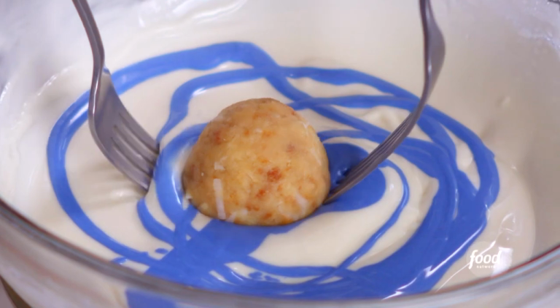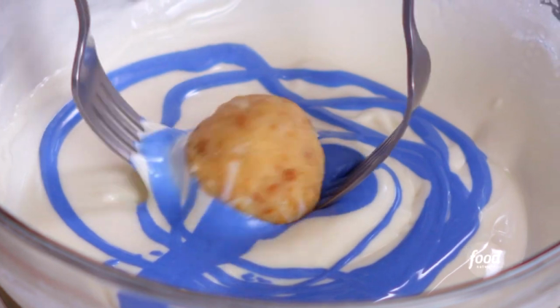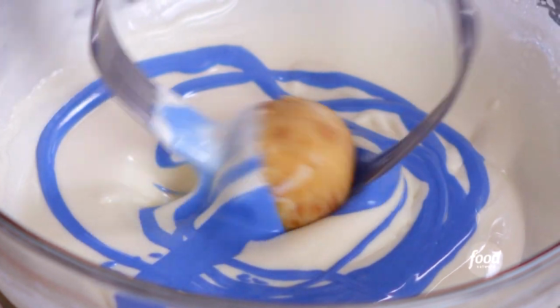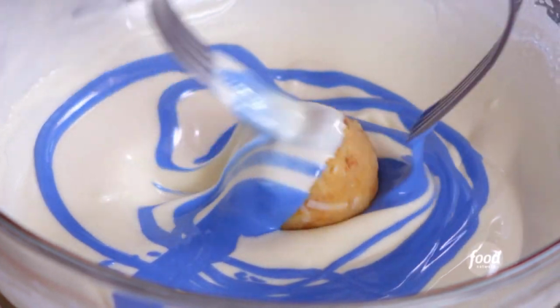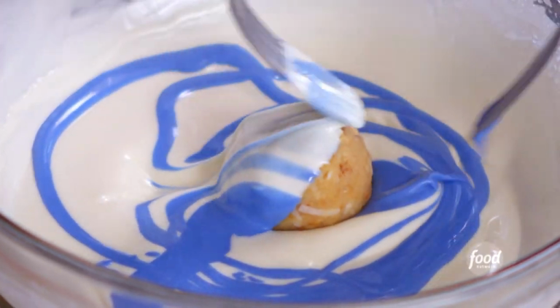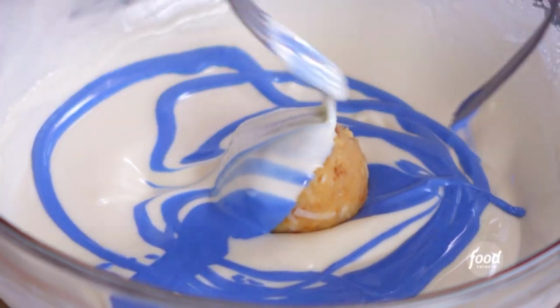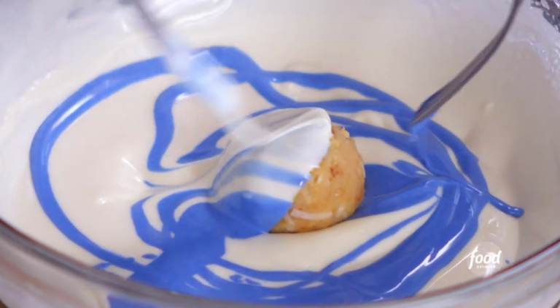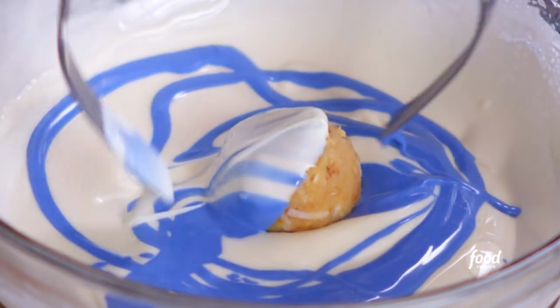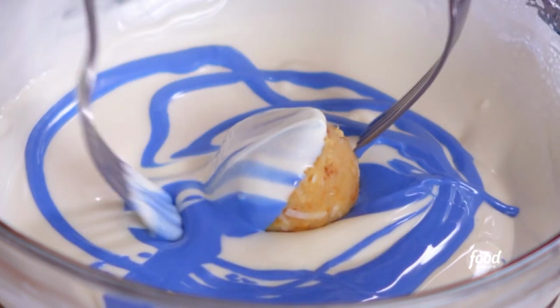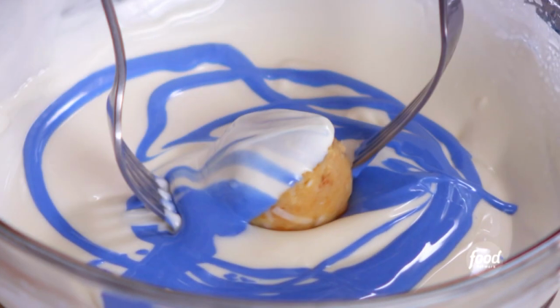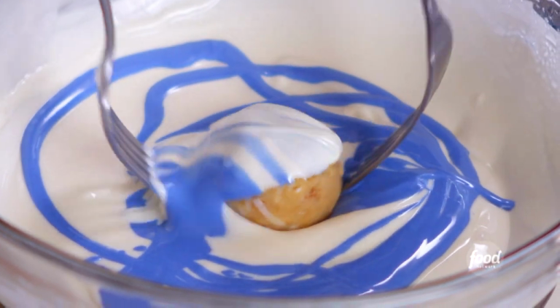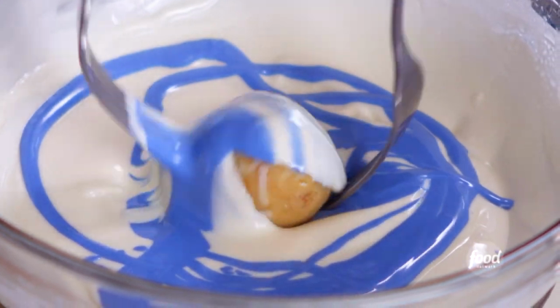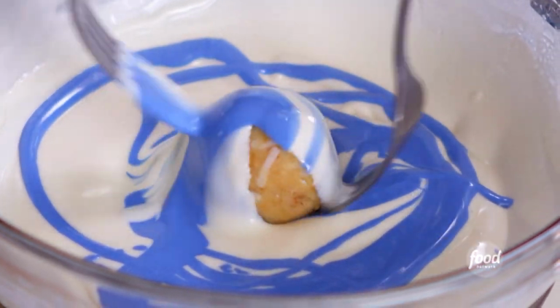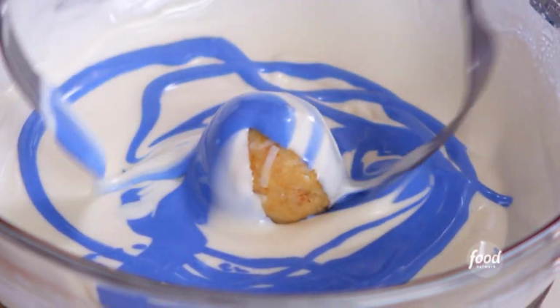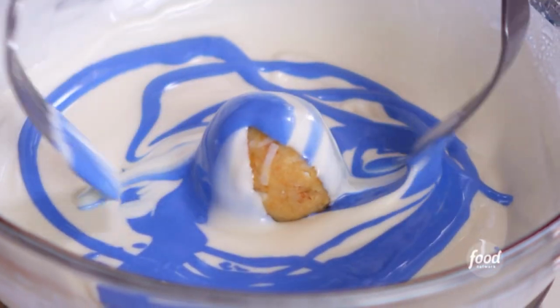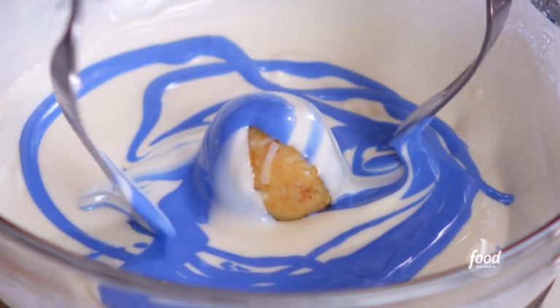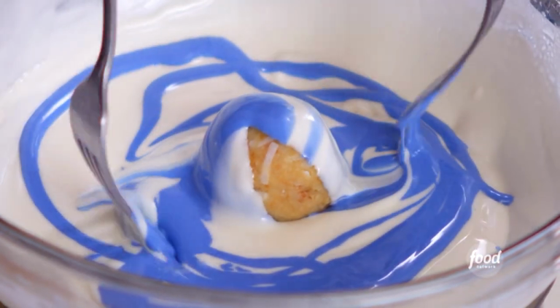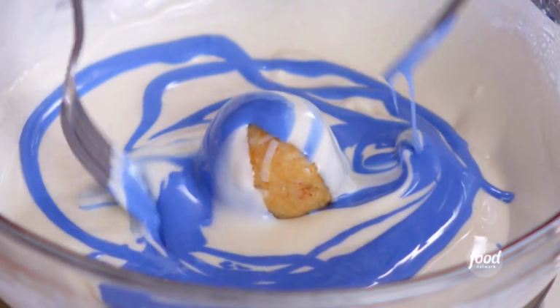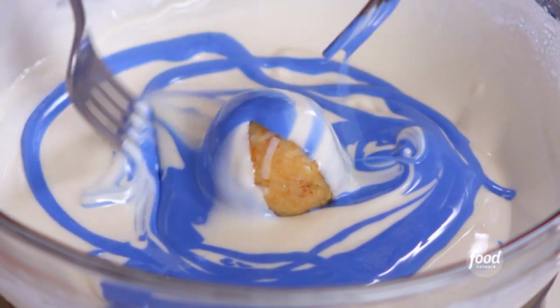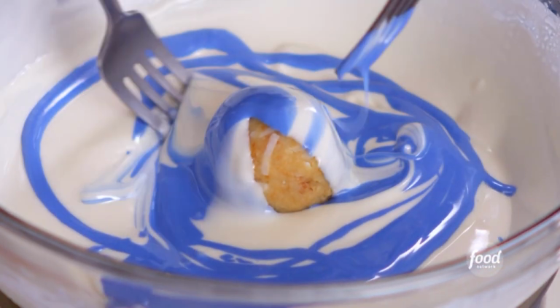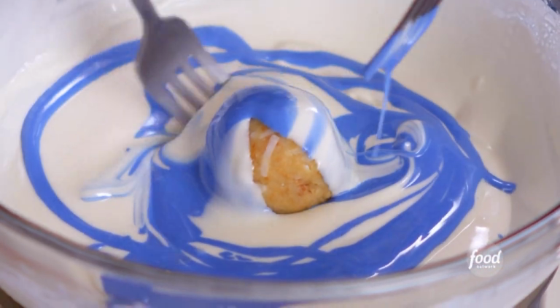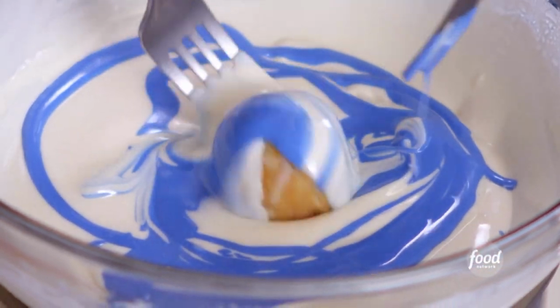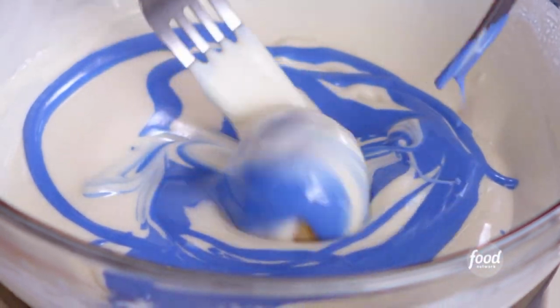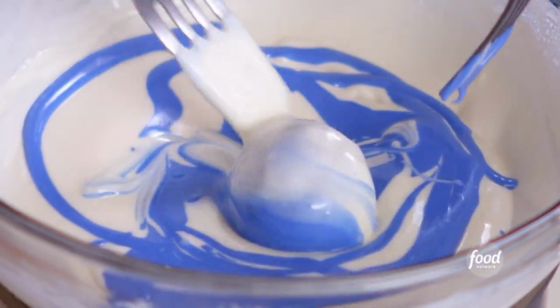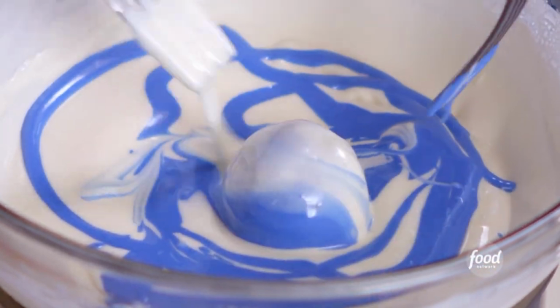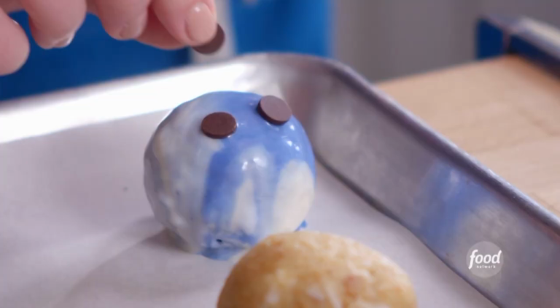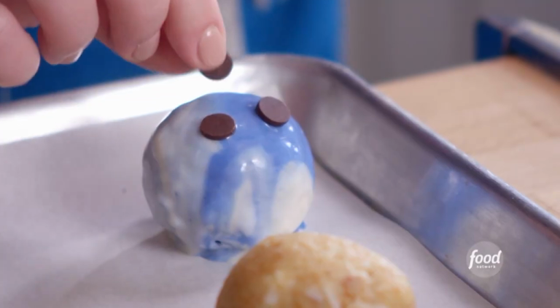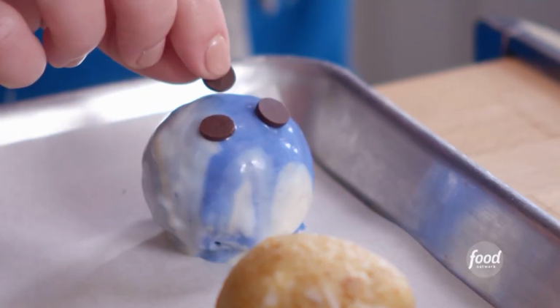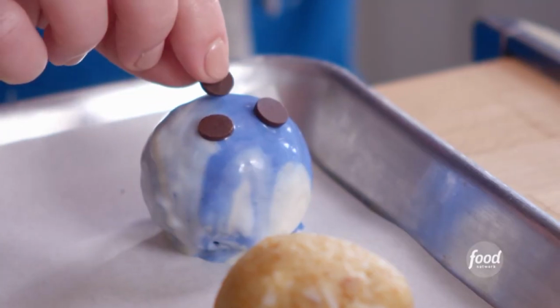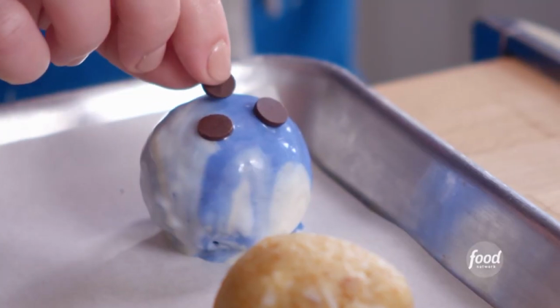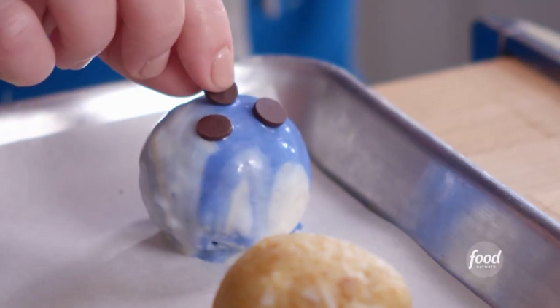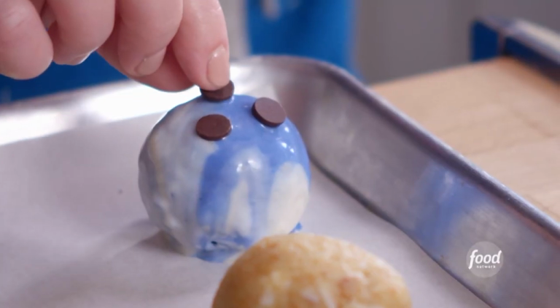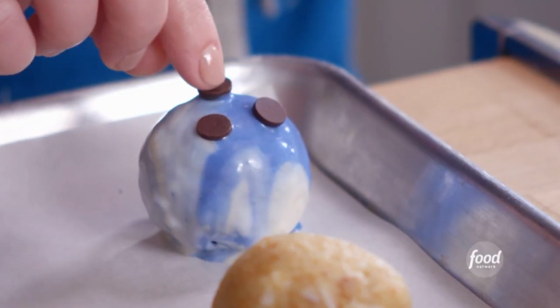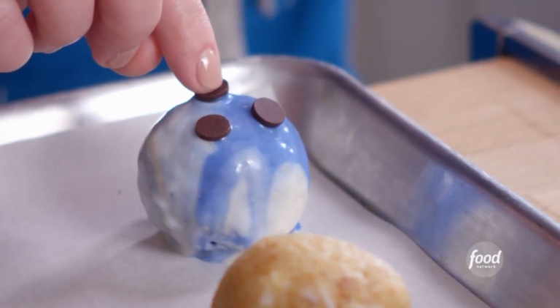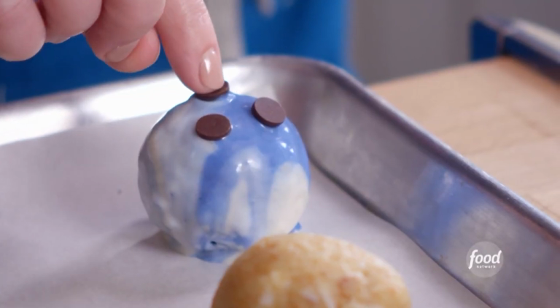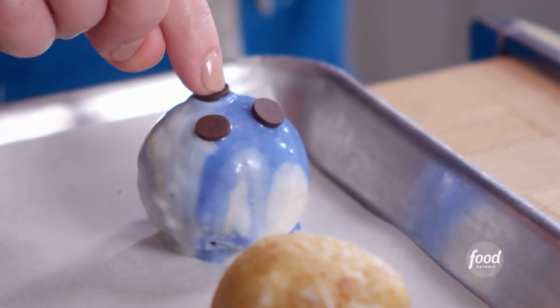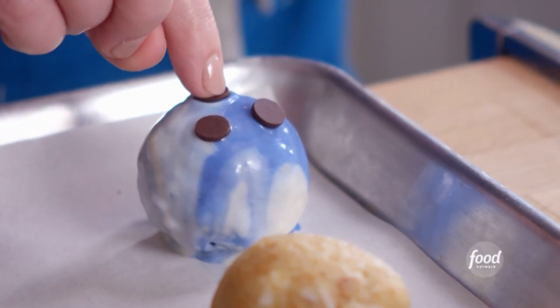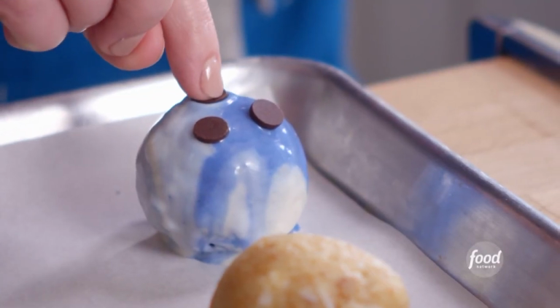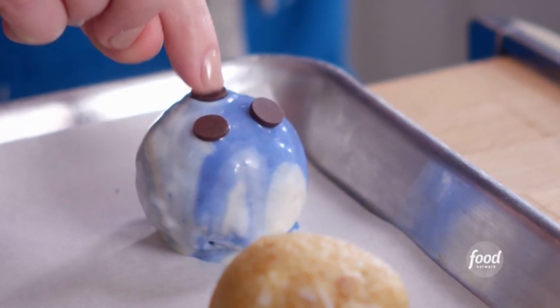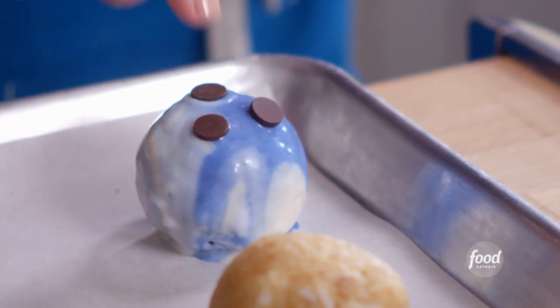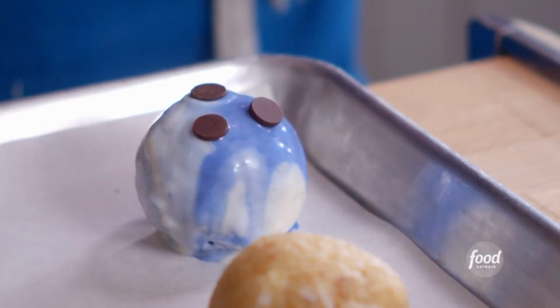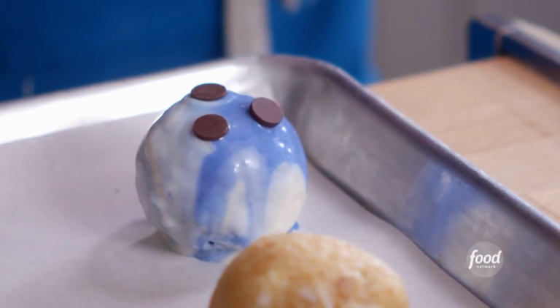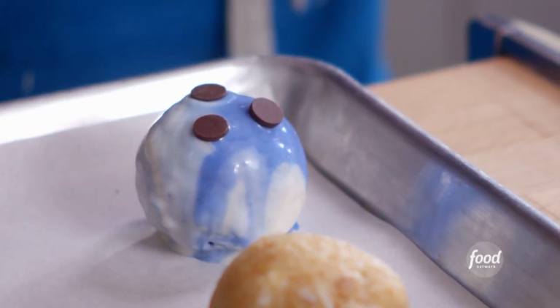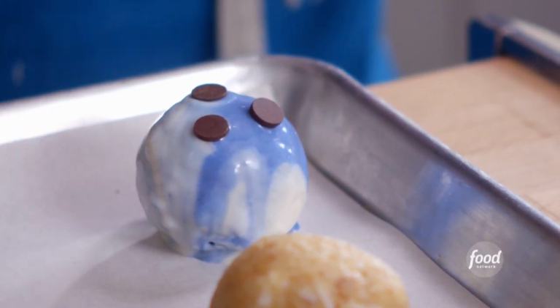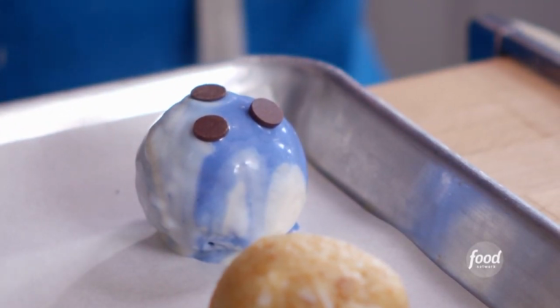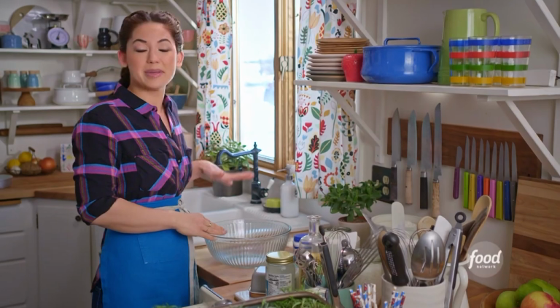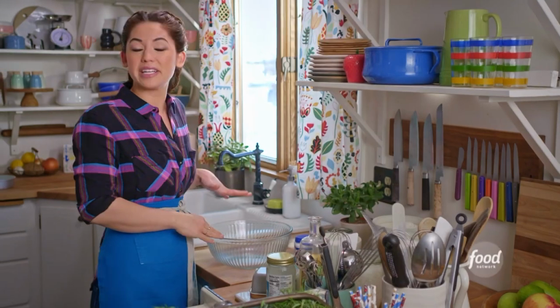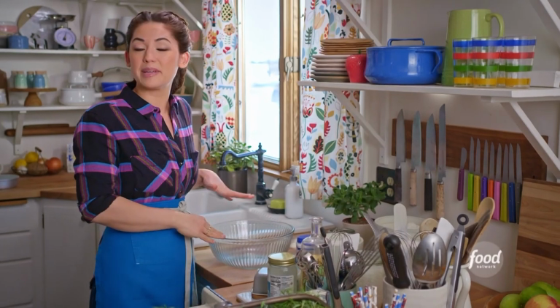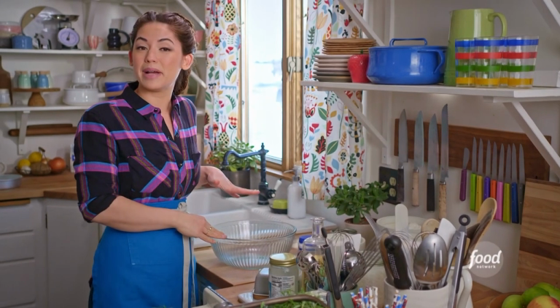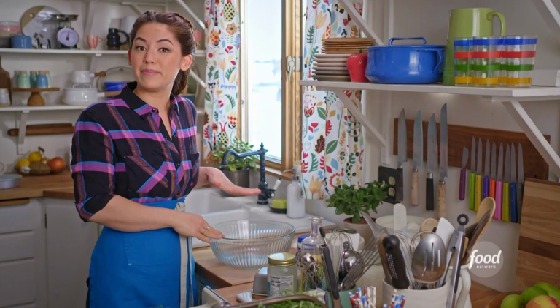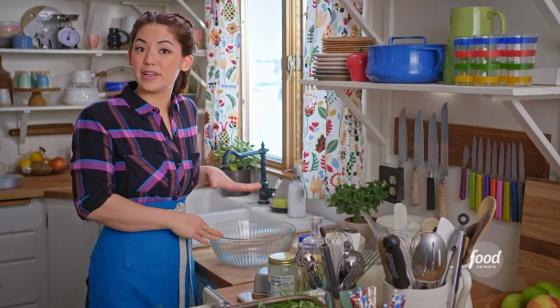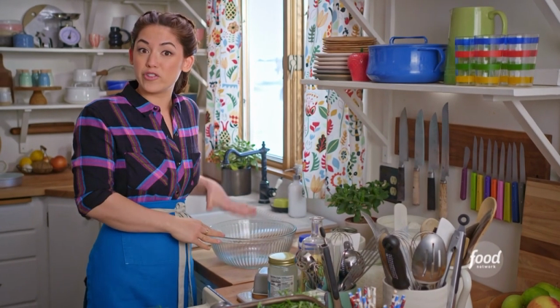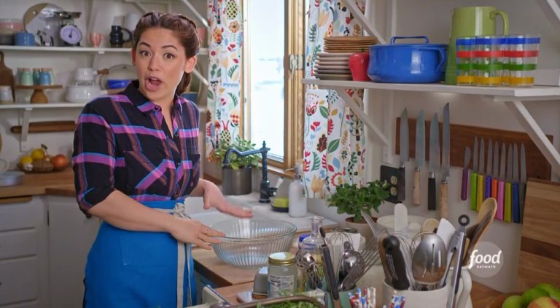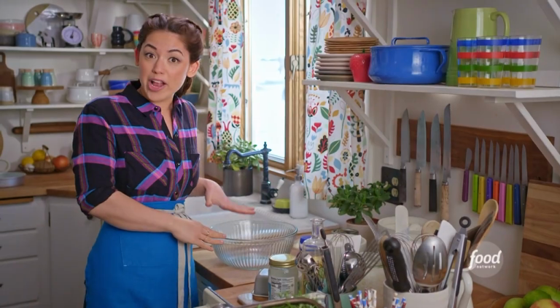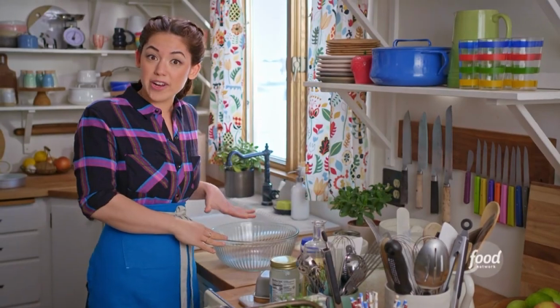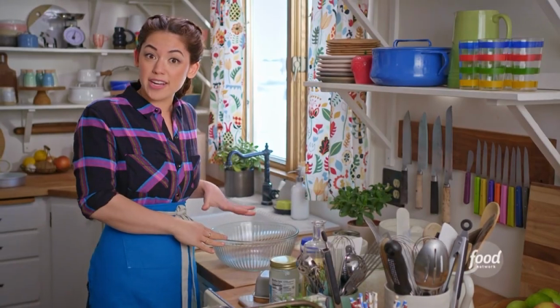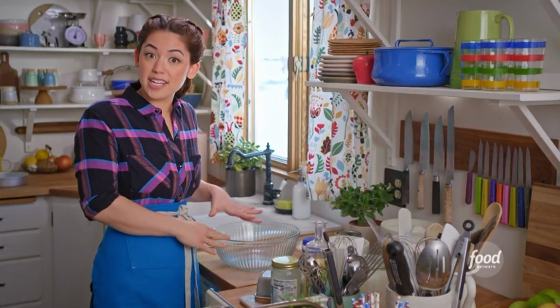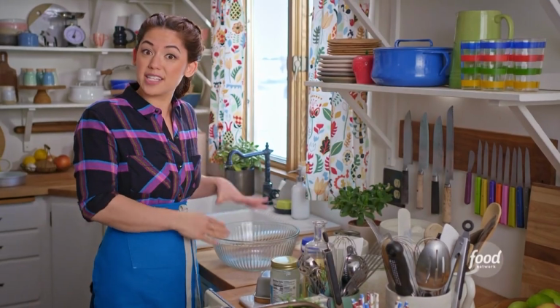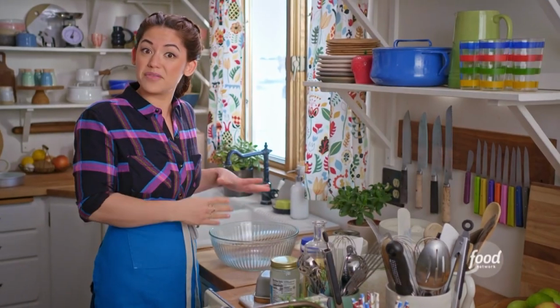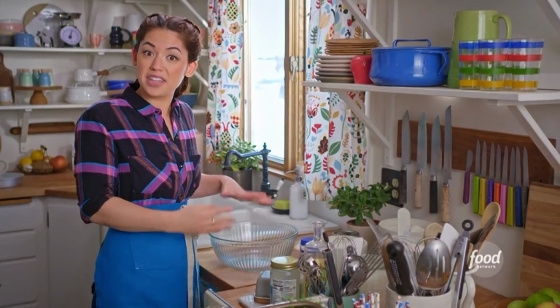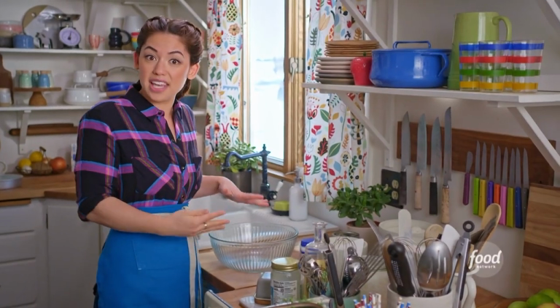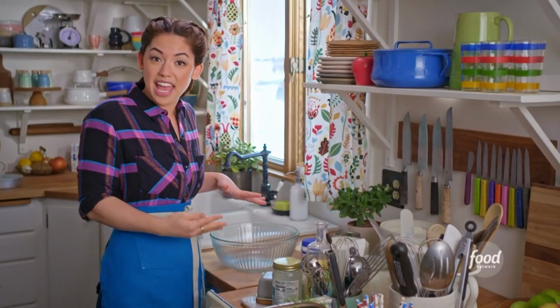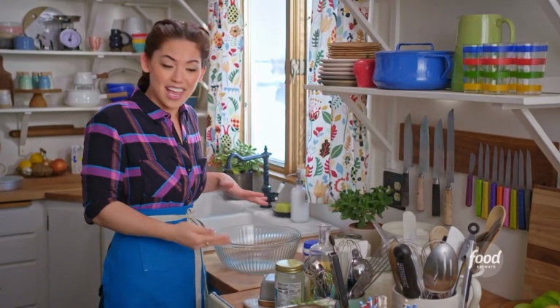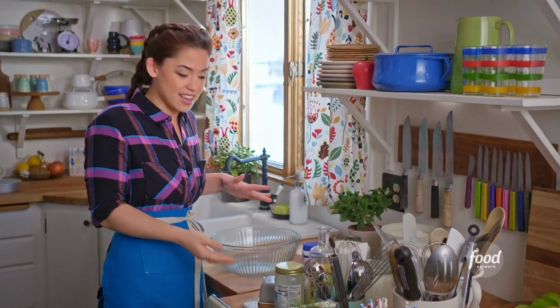I'm making my coconut cake balls, which are so moist. To get started, I'm going to combine my dry ingredients for the cake.